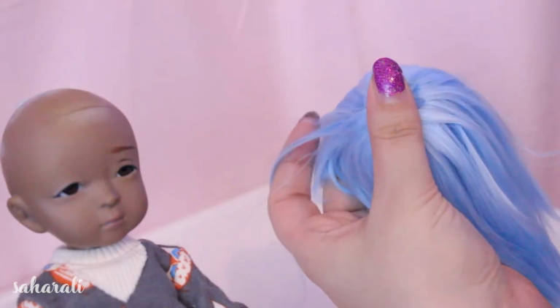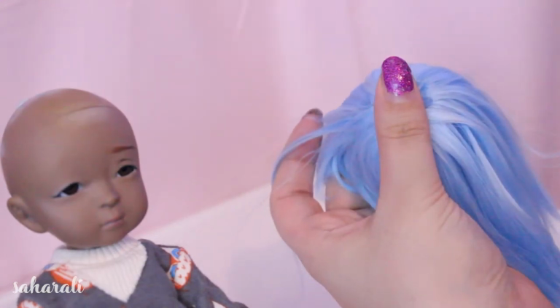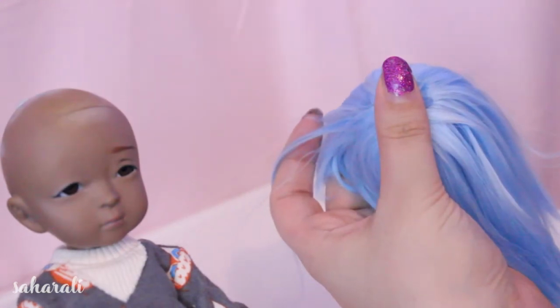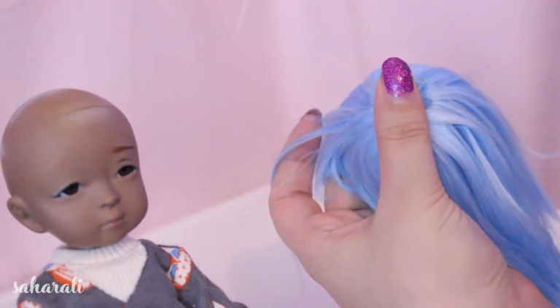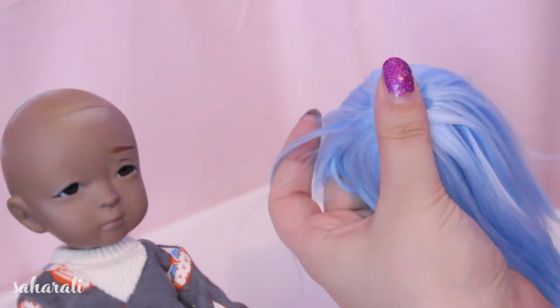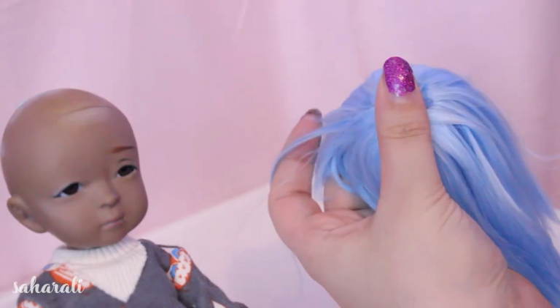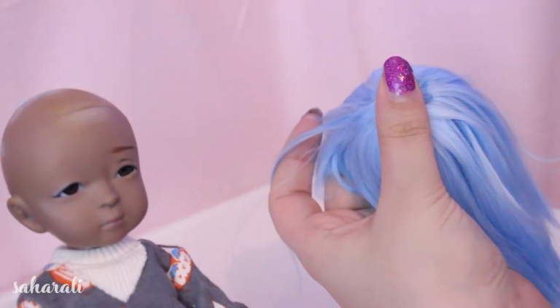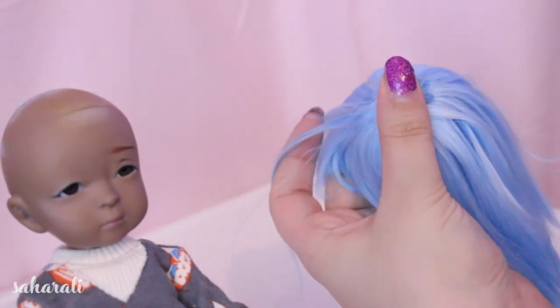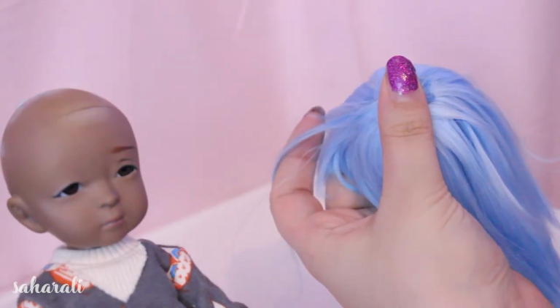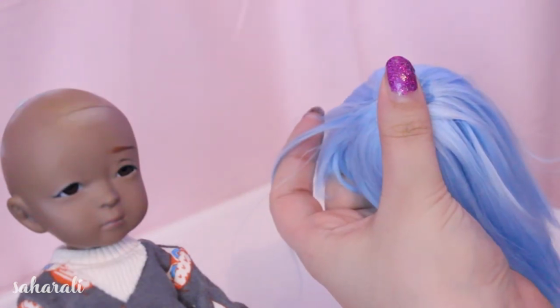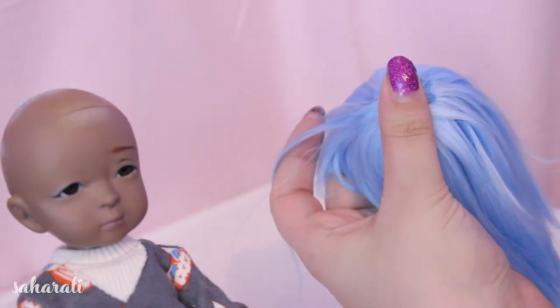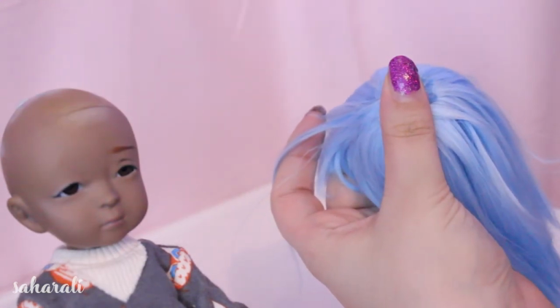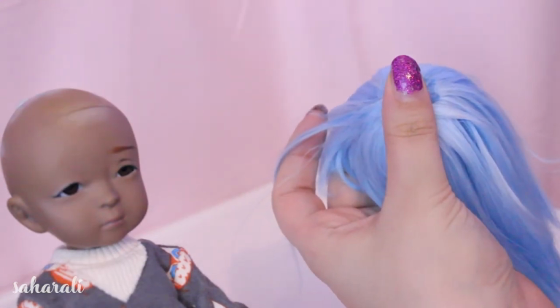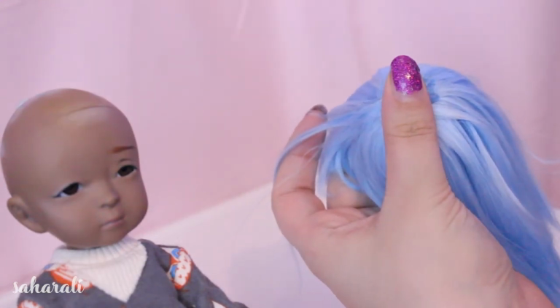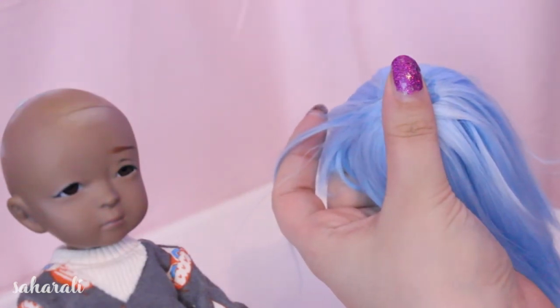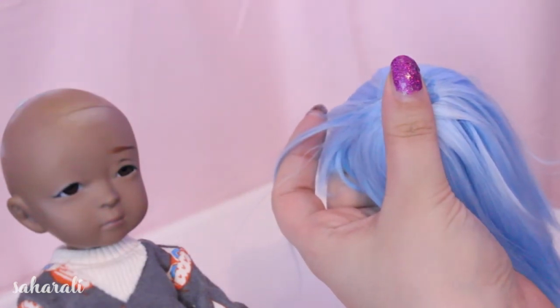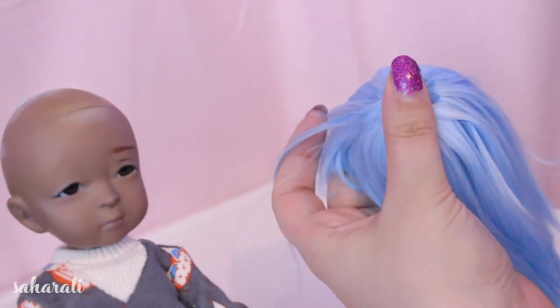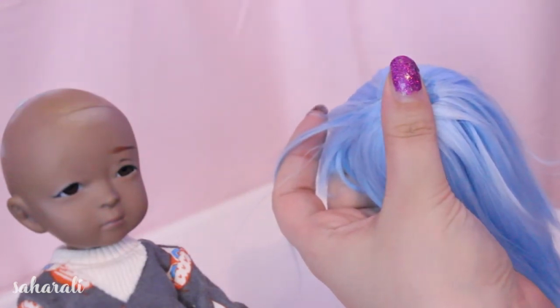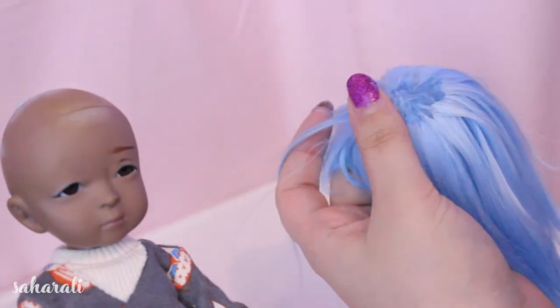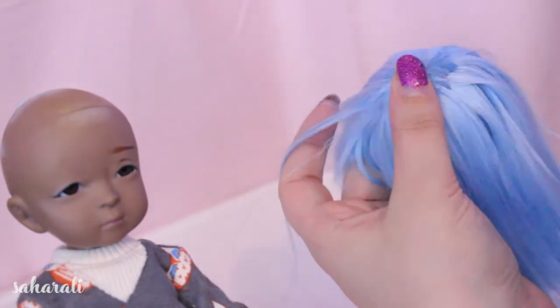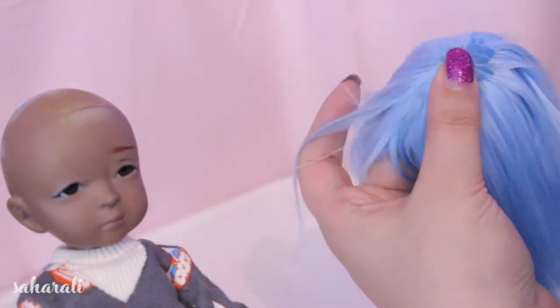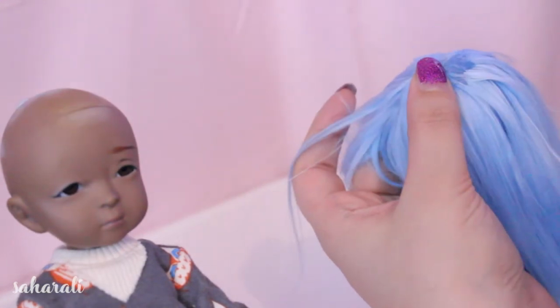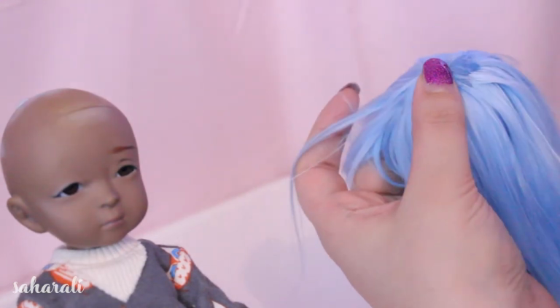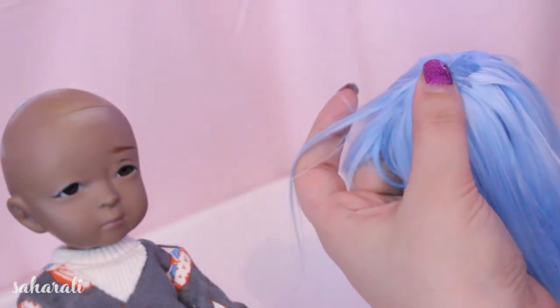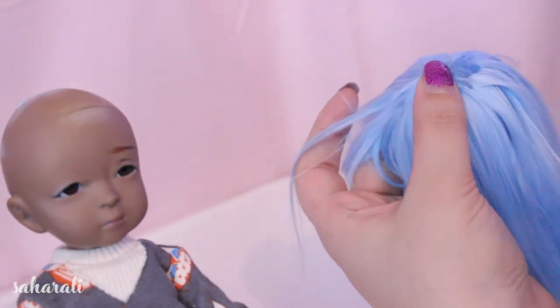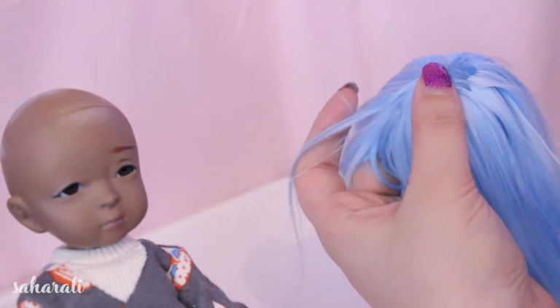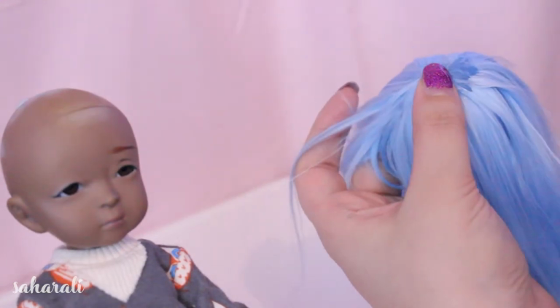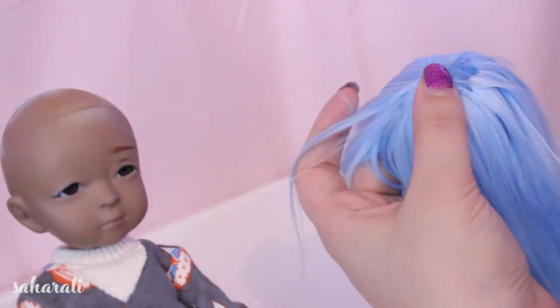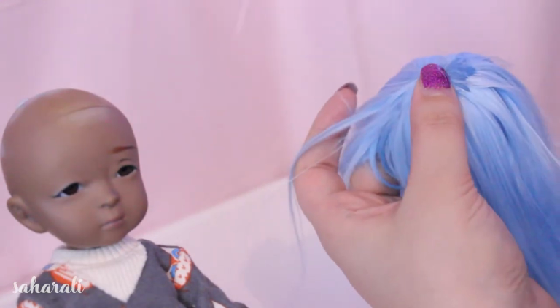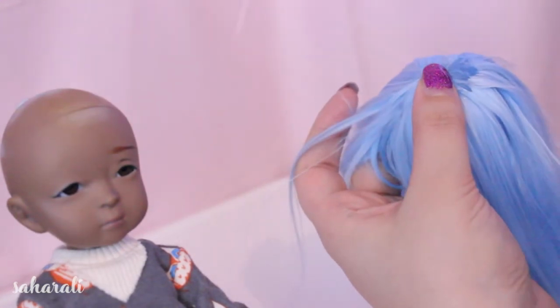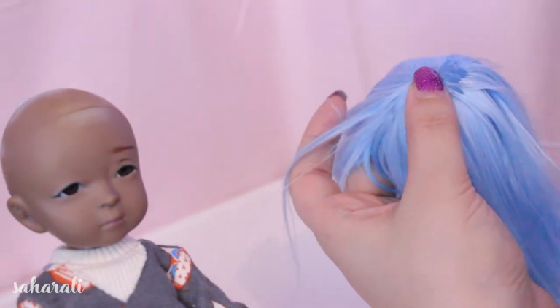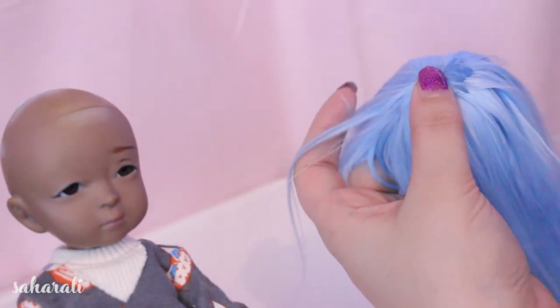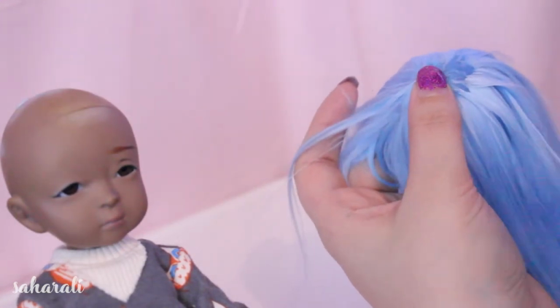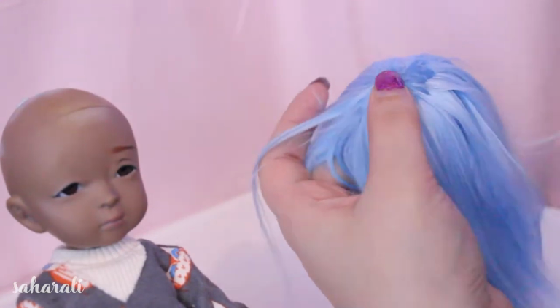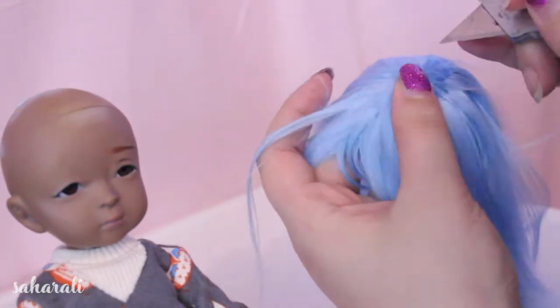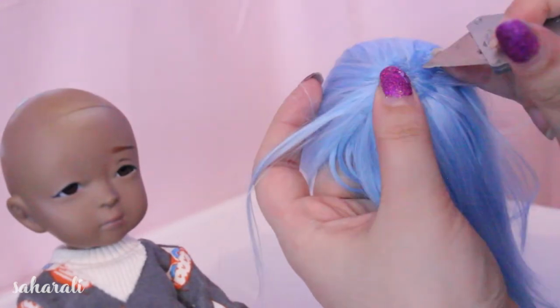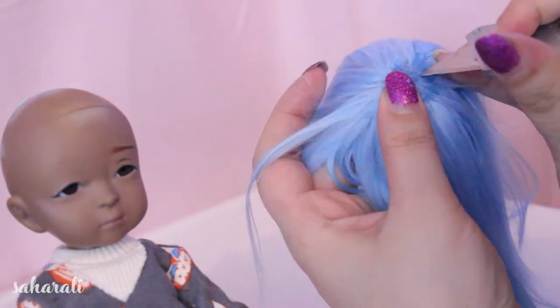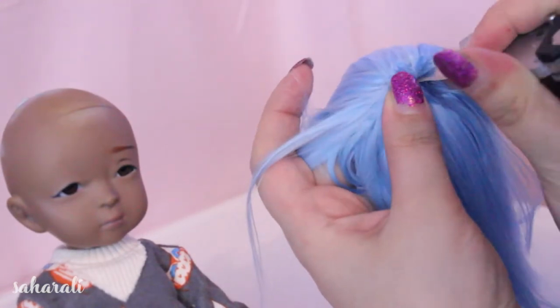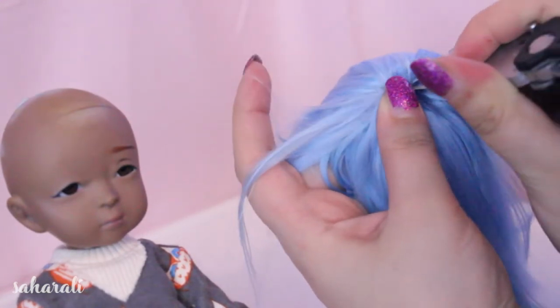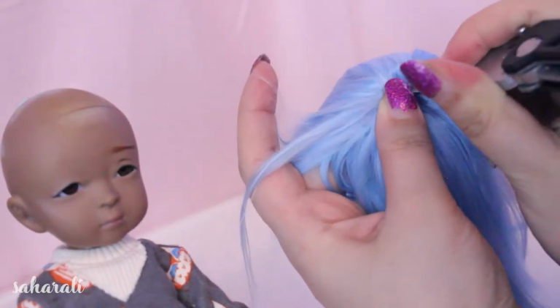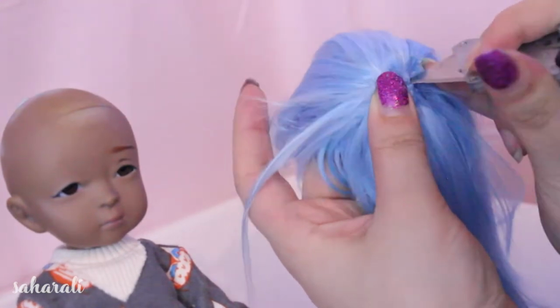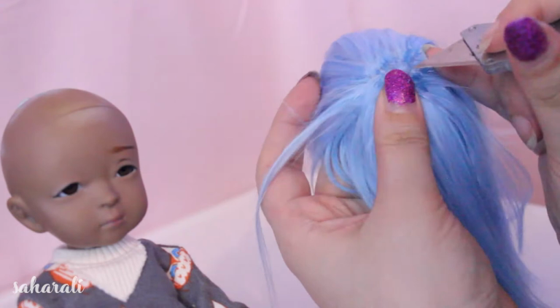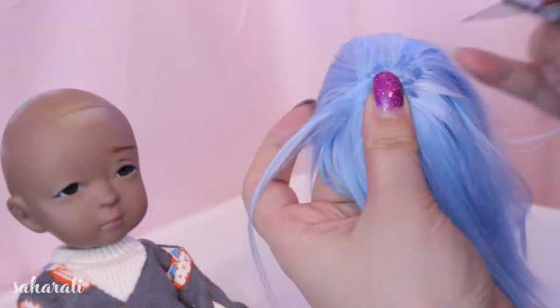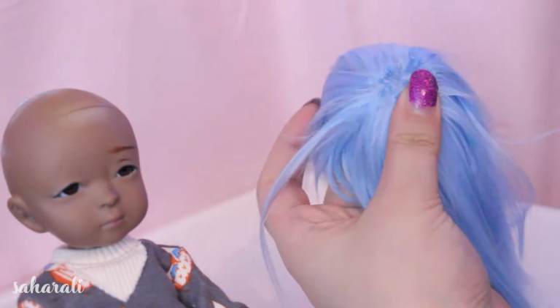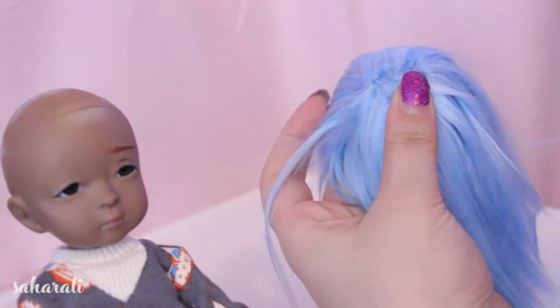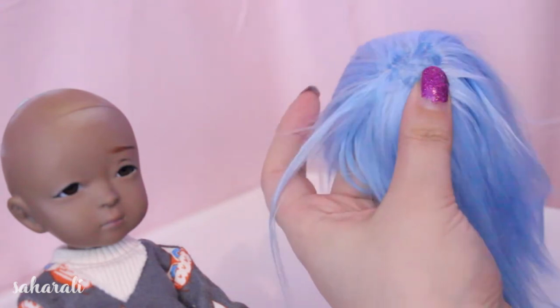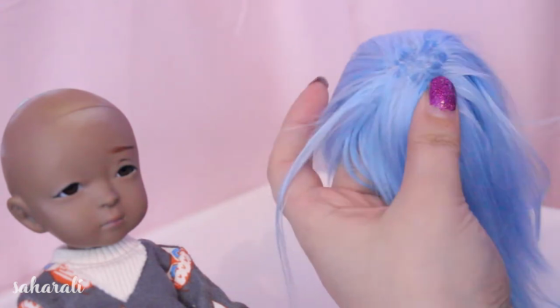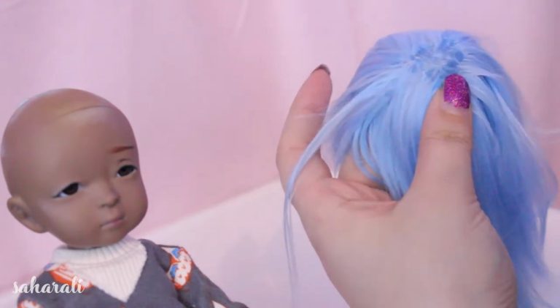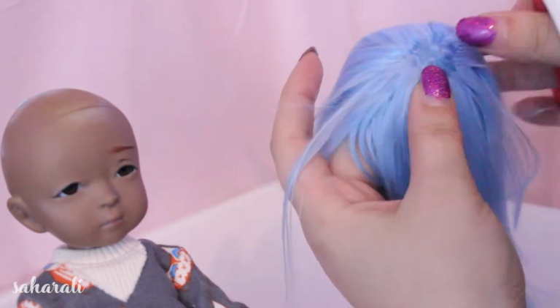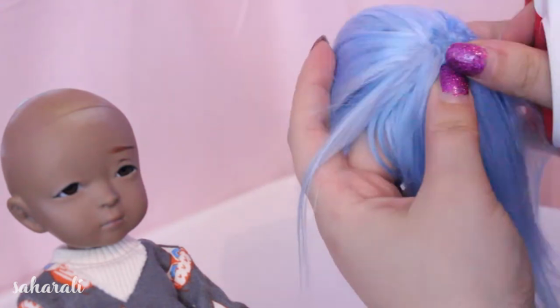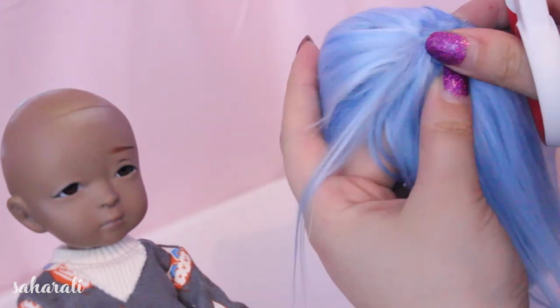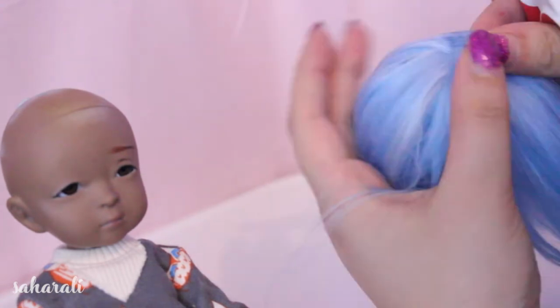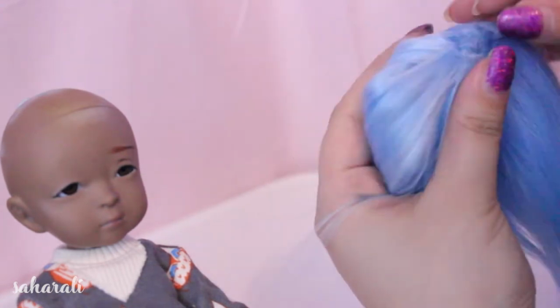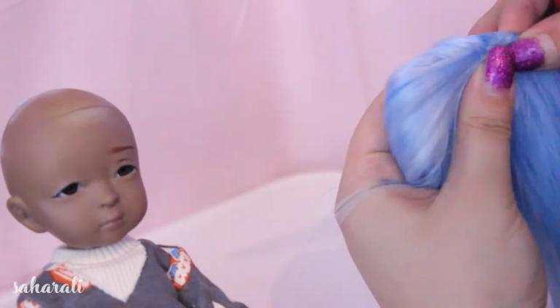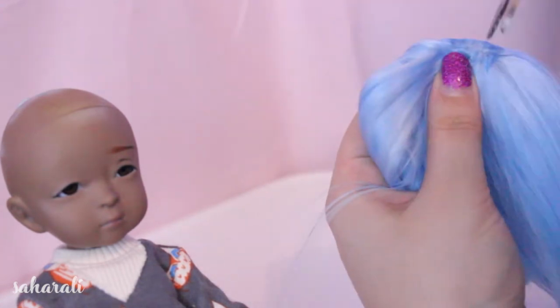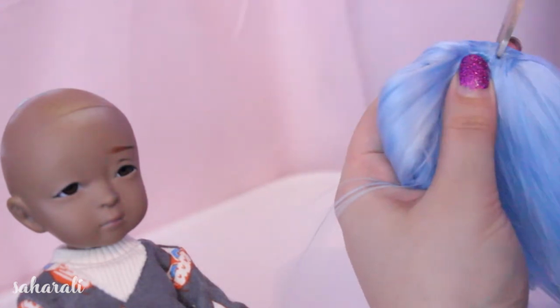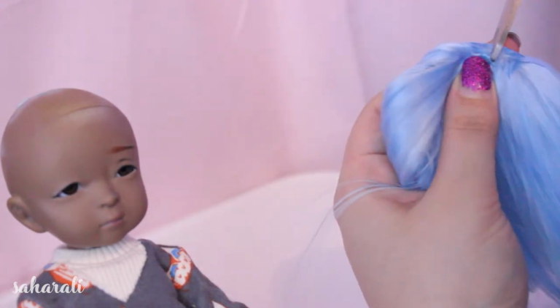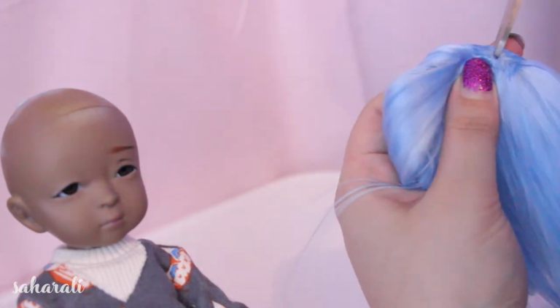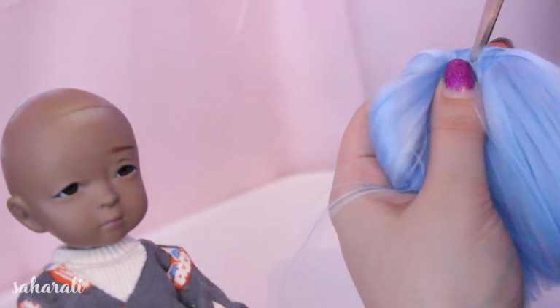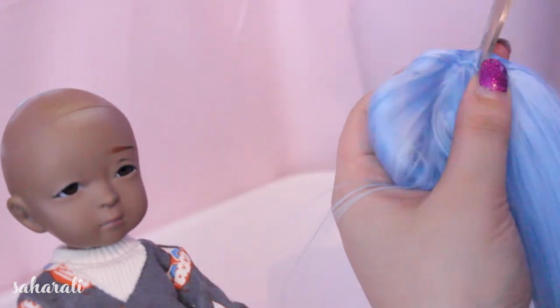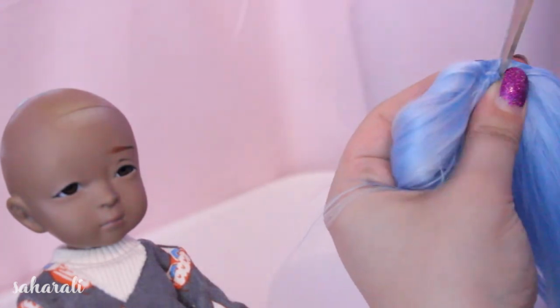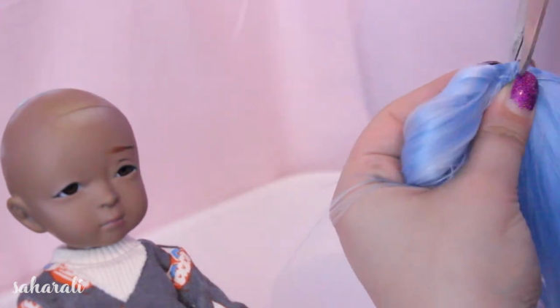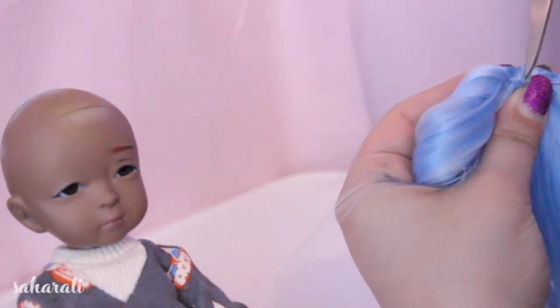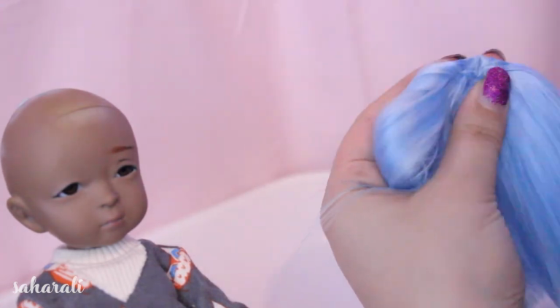Once the wig has dried completely we're going to use a combination of craft knives and scissors to create a line for the part, usually about a millimeter thick.